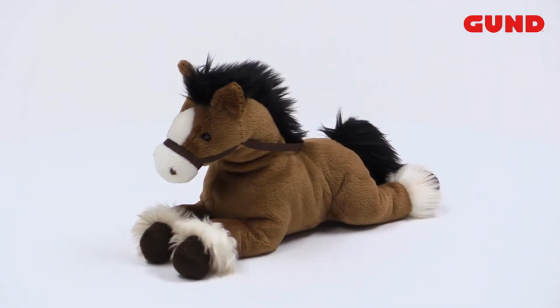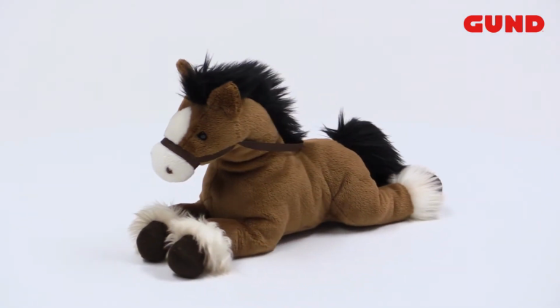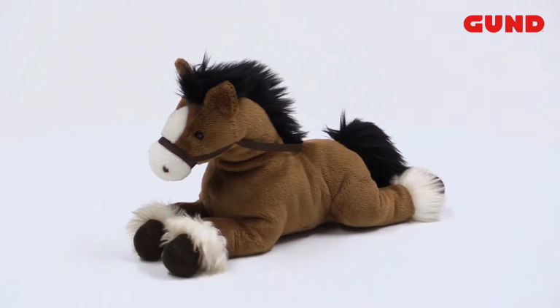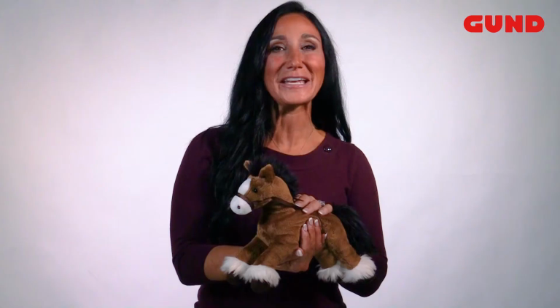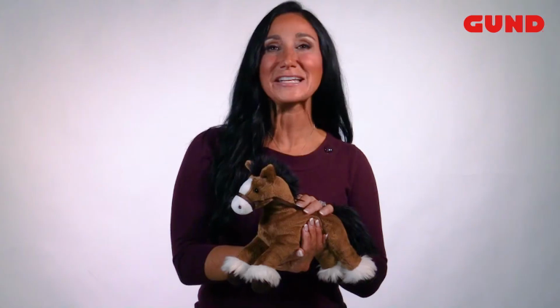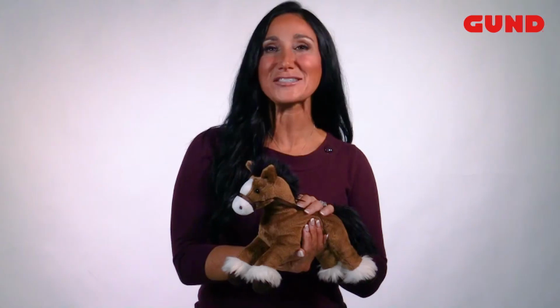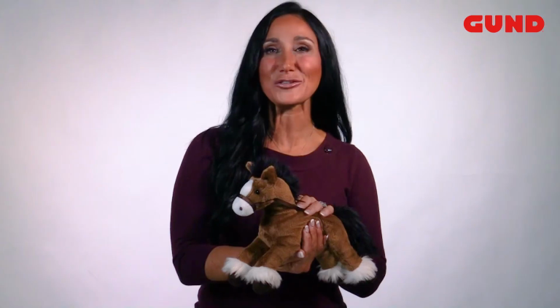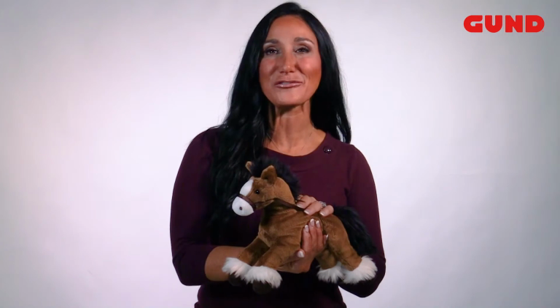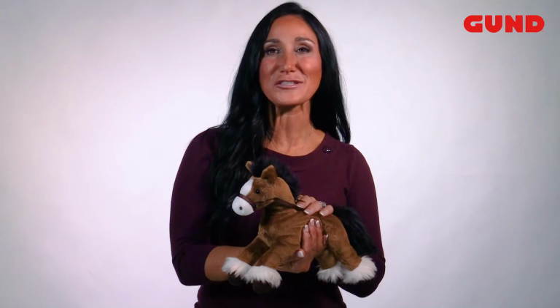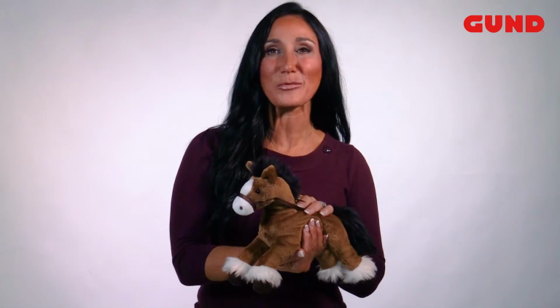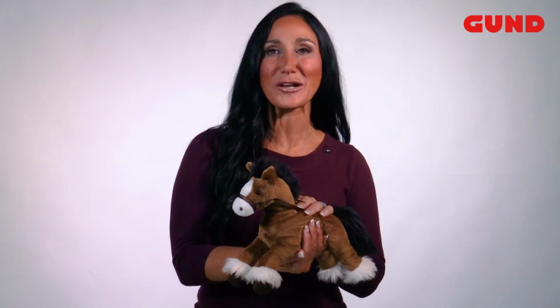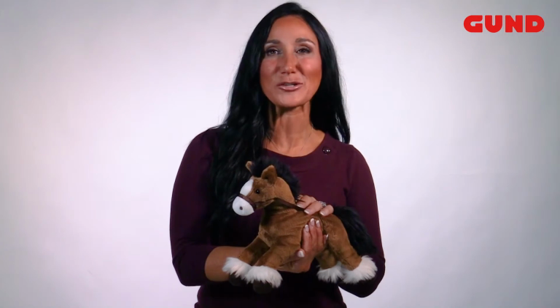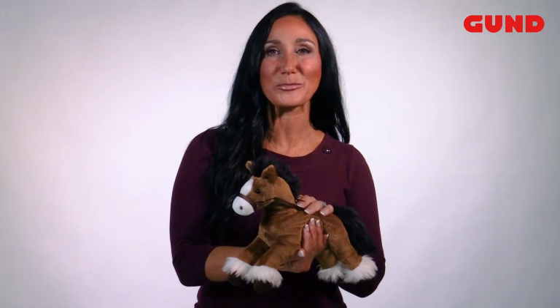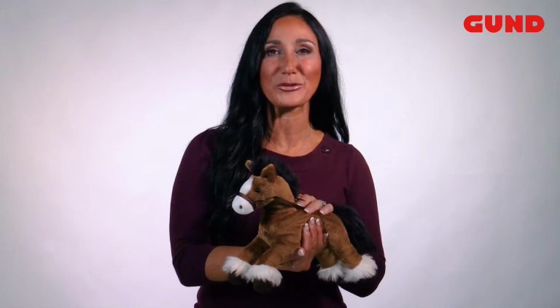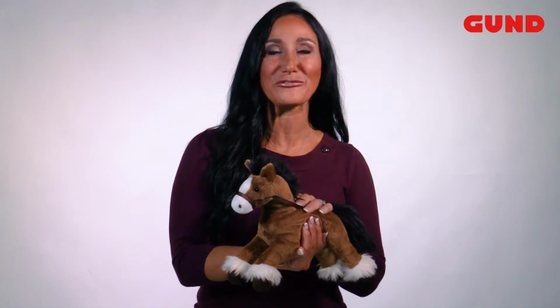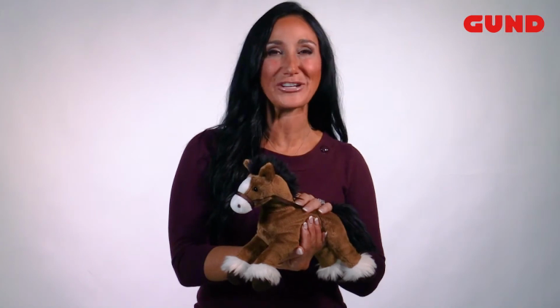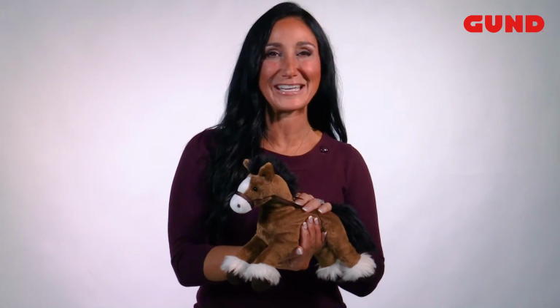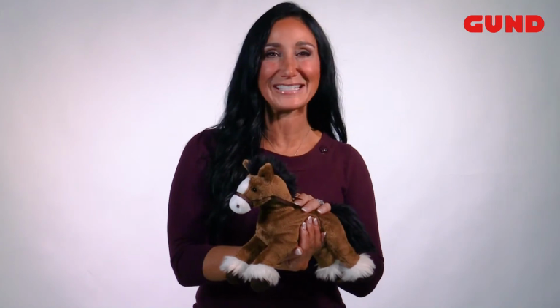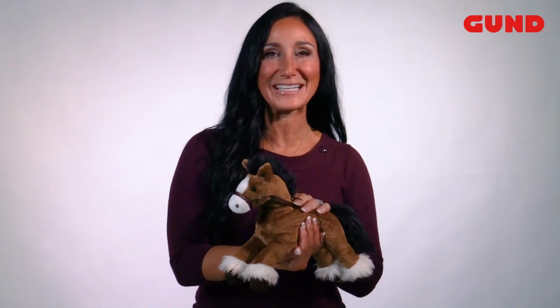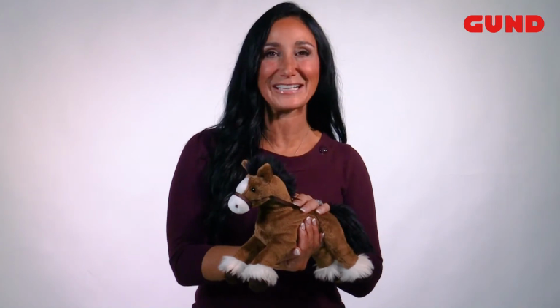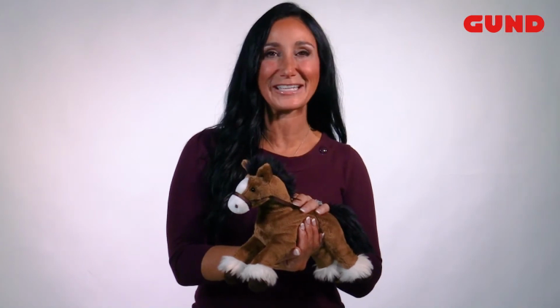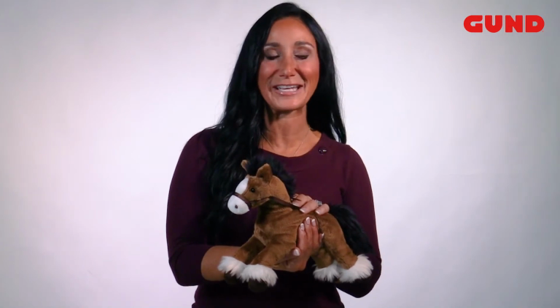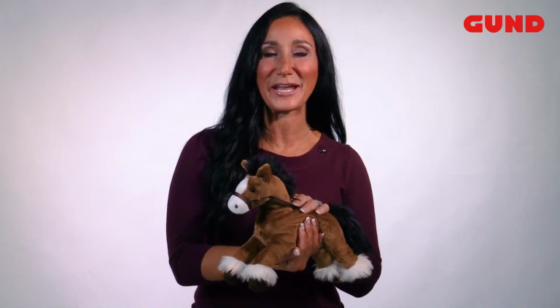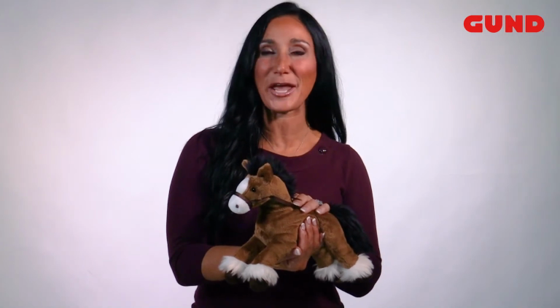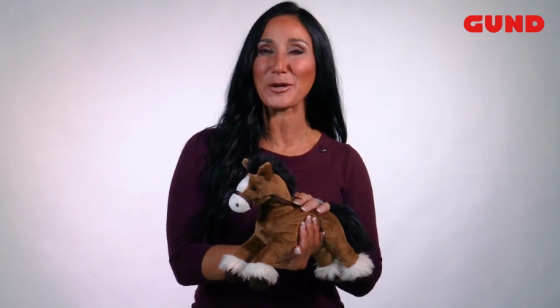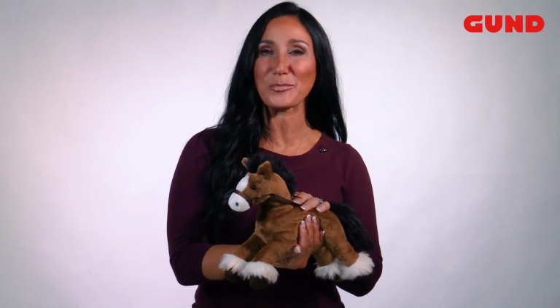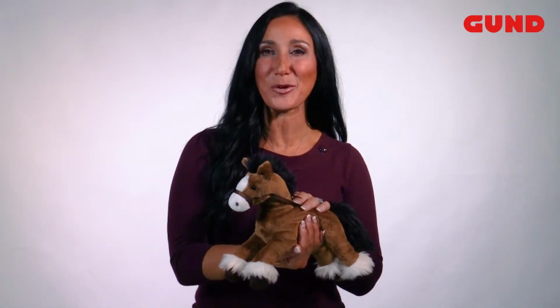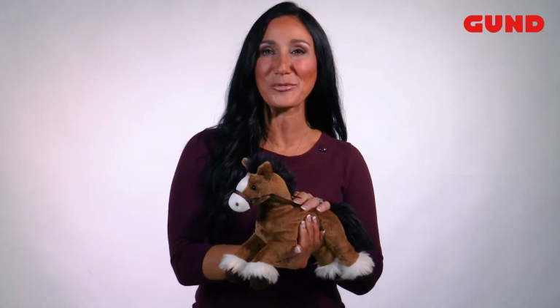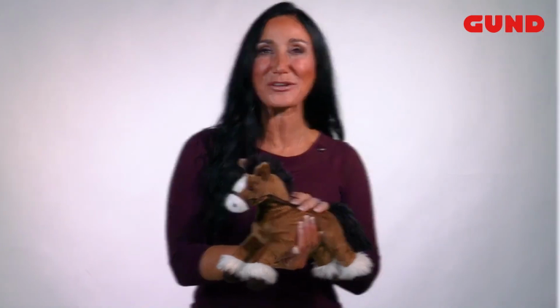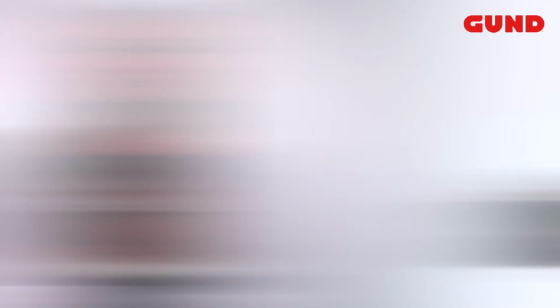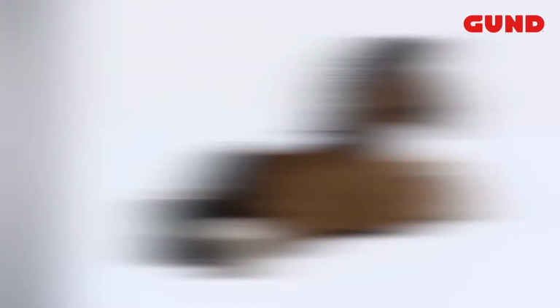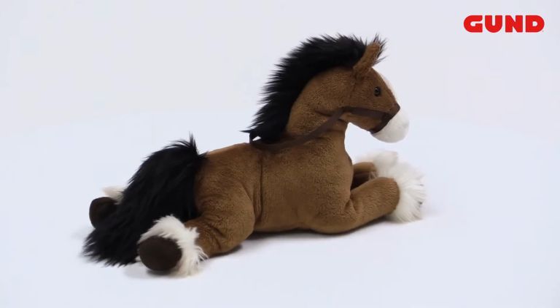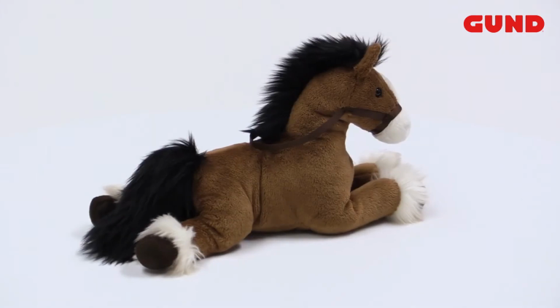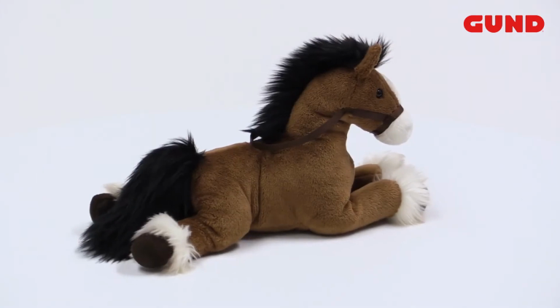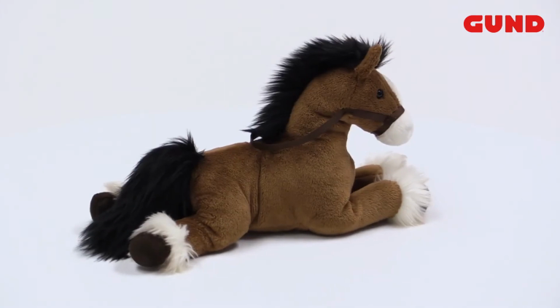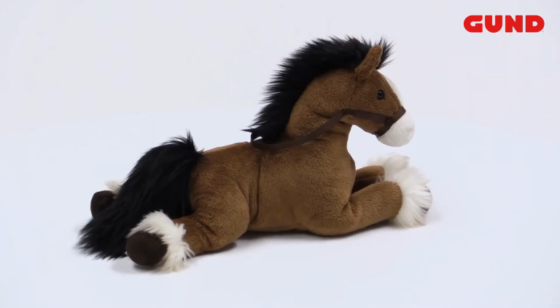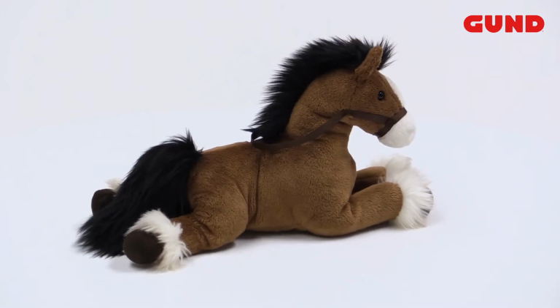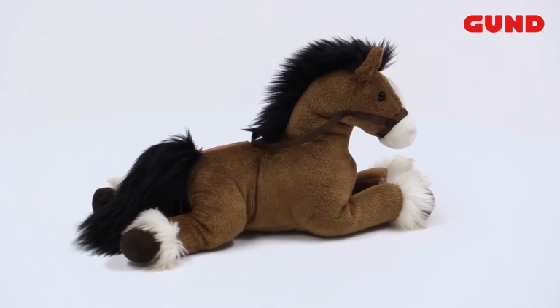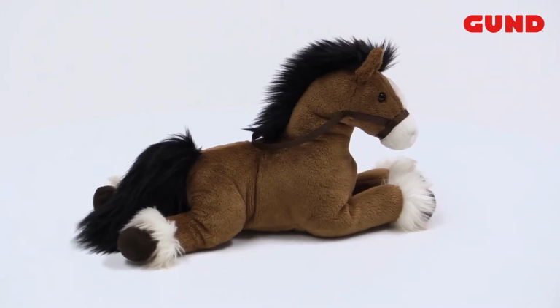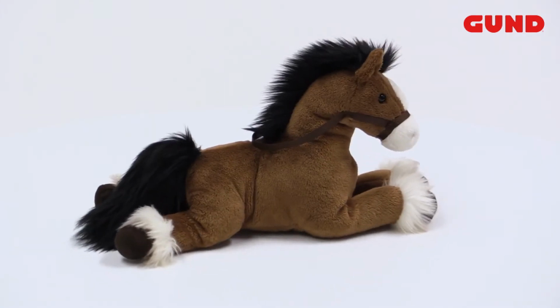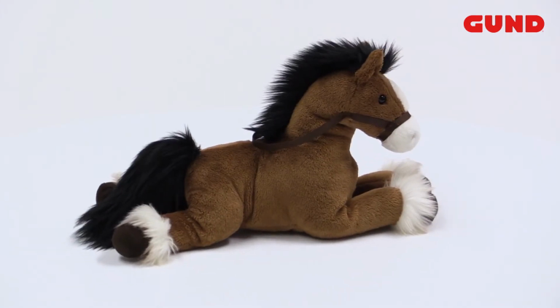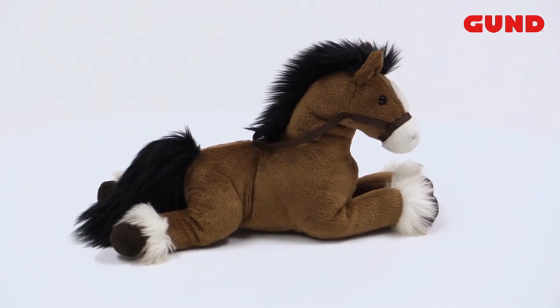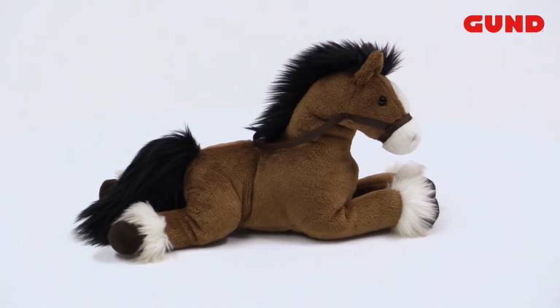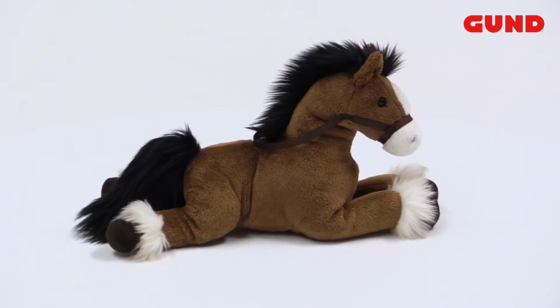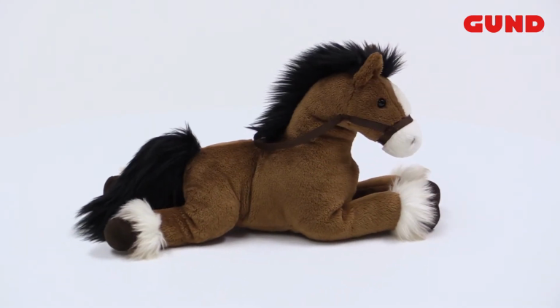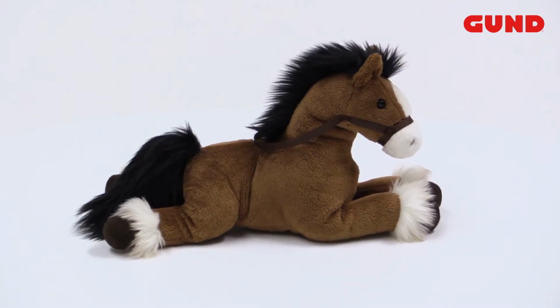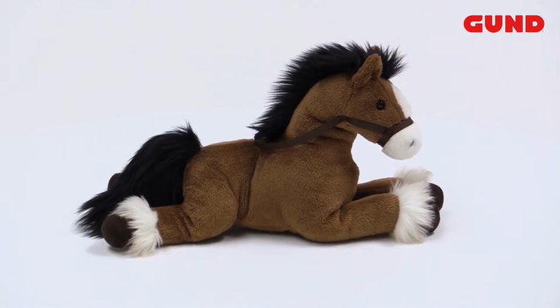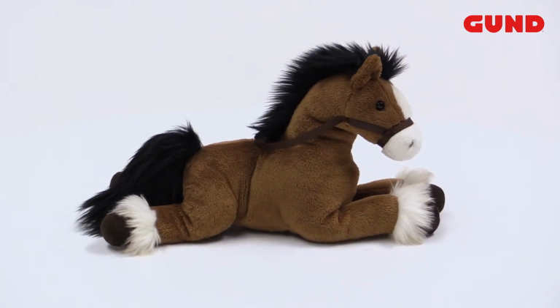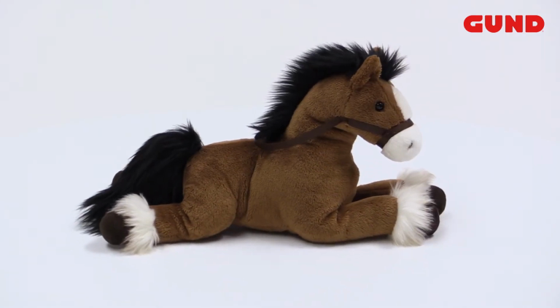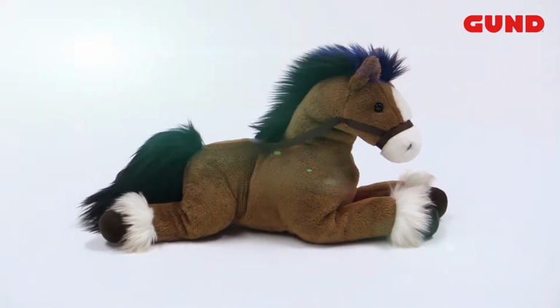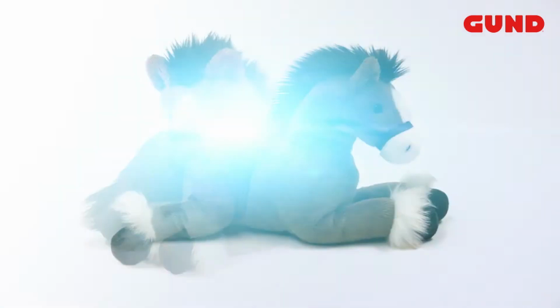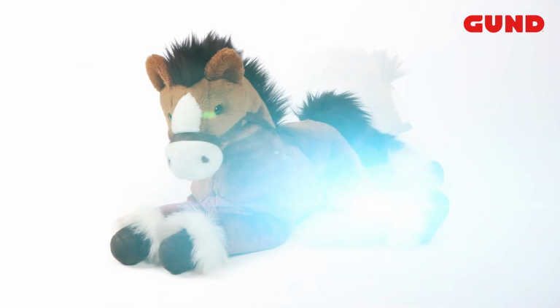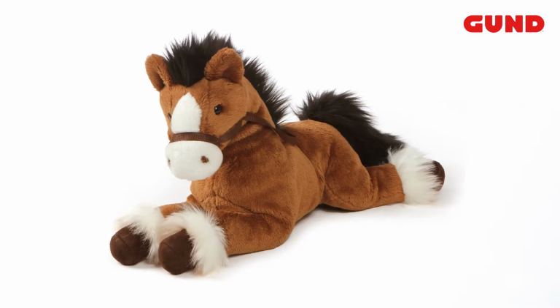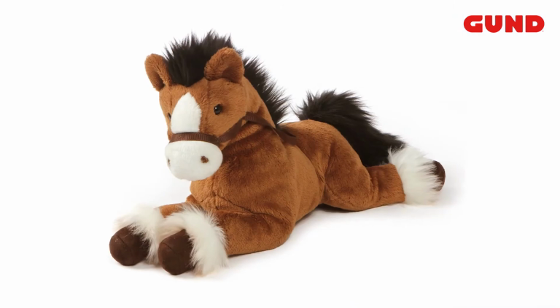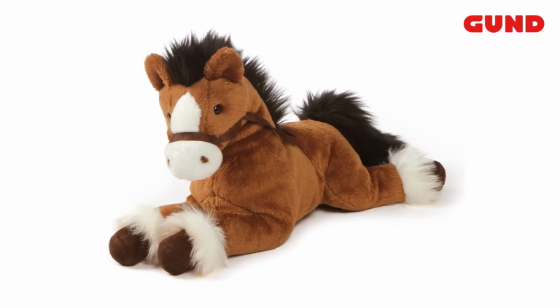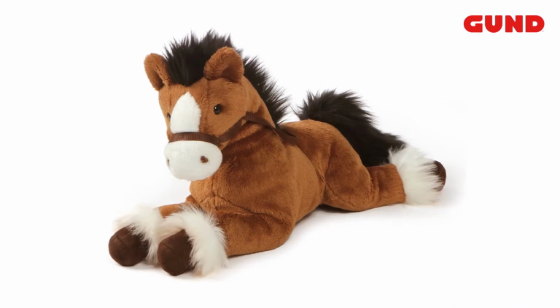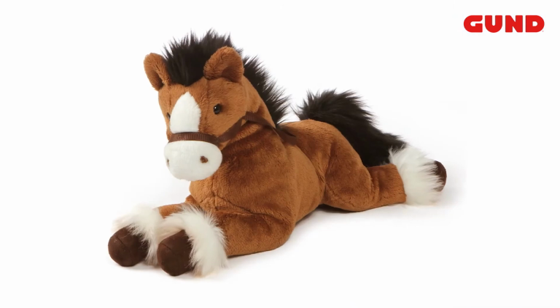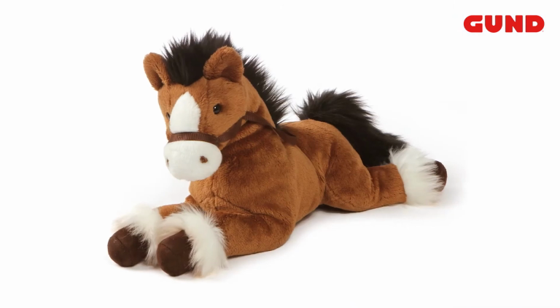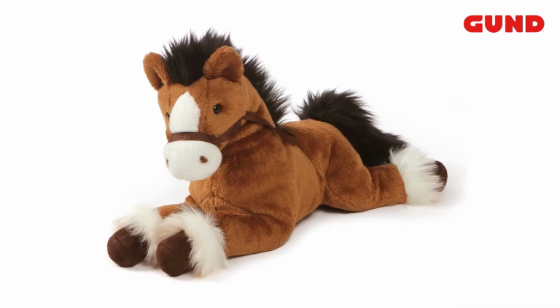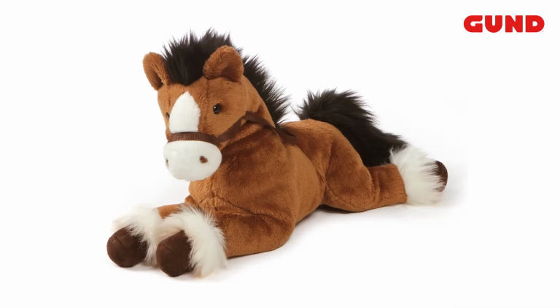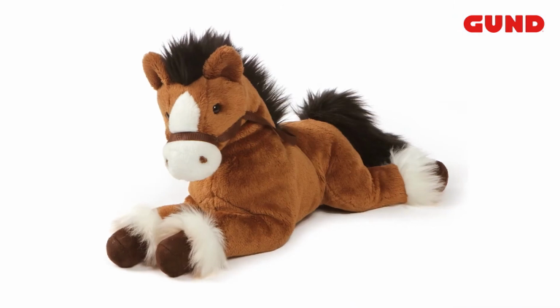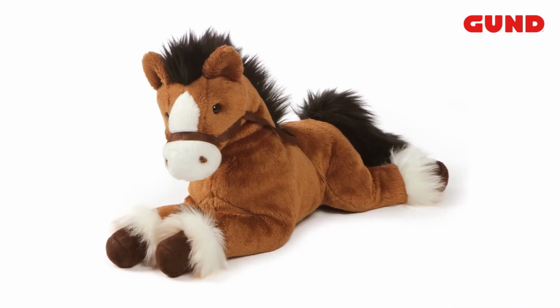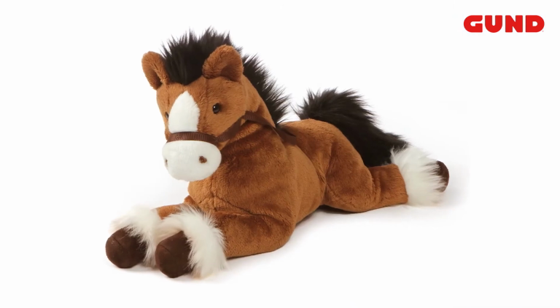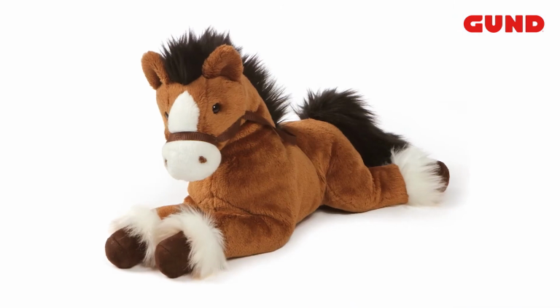Fanning is surface washable for easy cleaning and appropriate for ages 1 and up. Fanning's length is 12 inches.